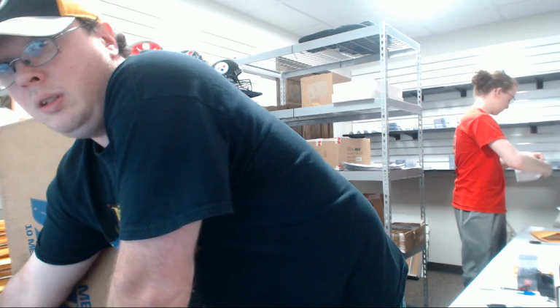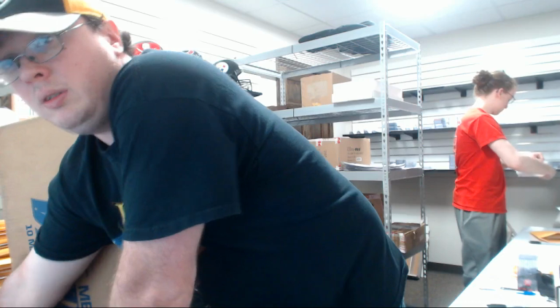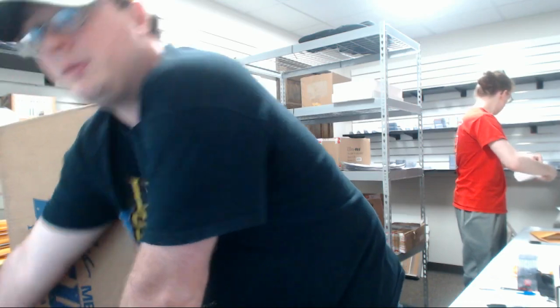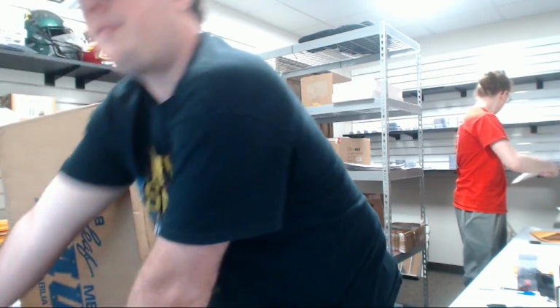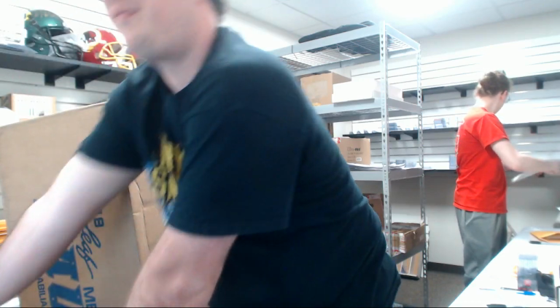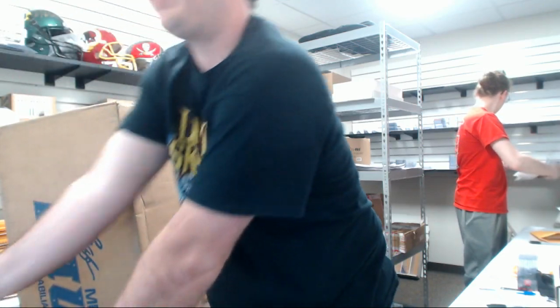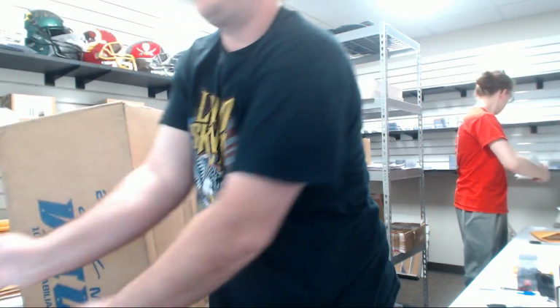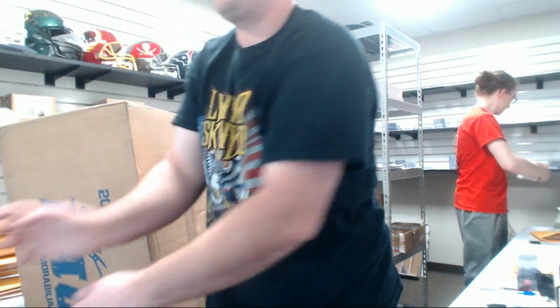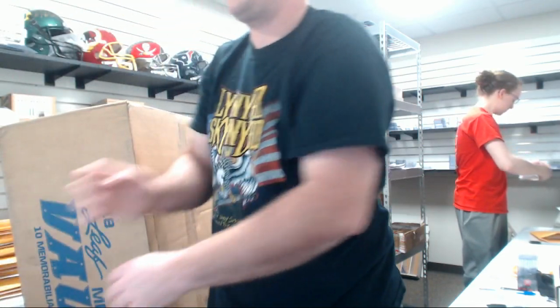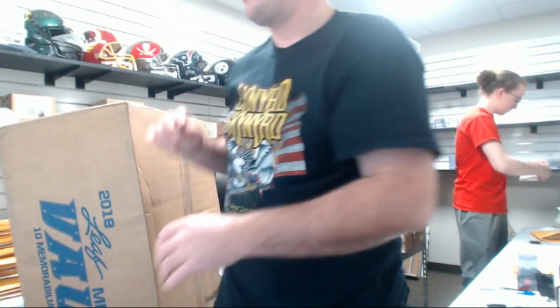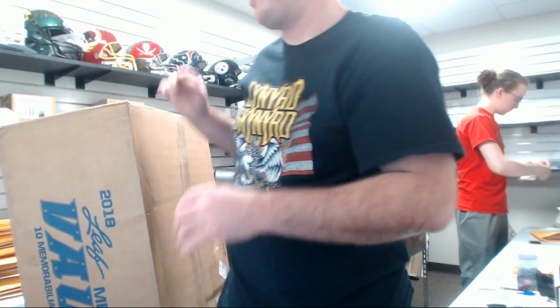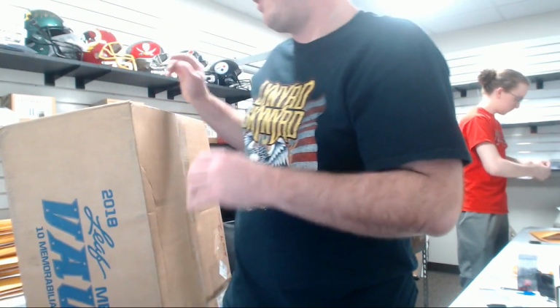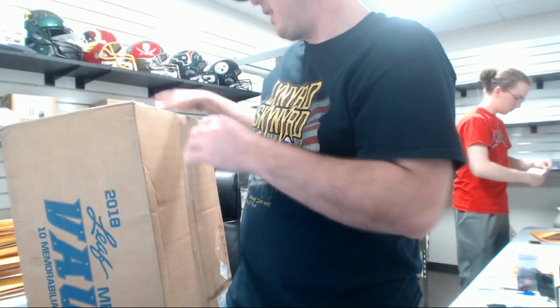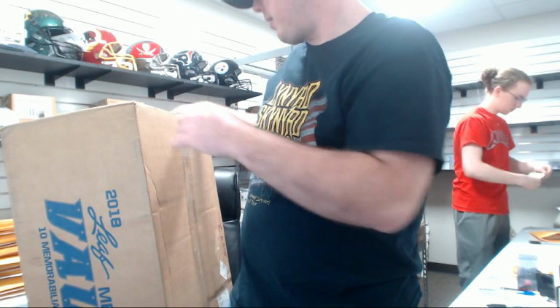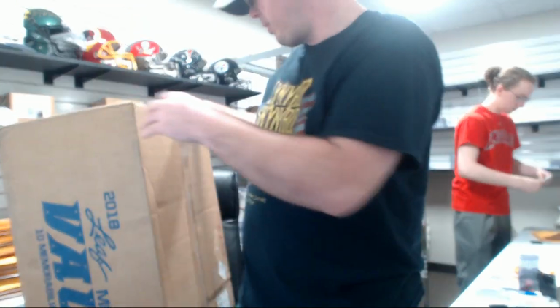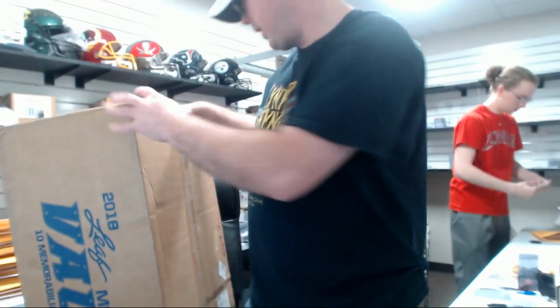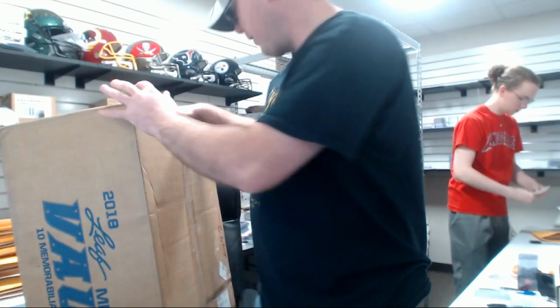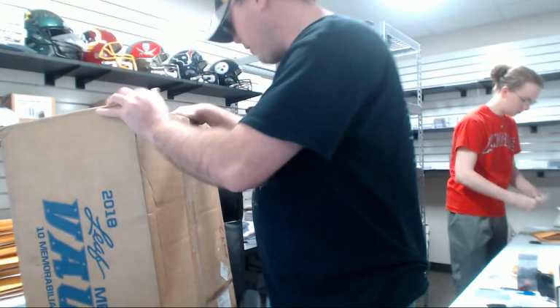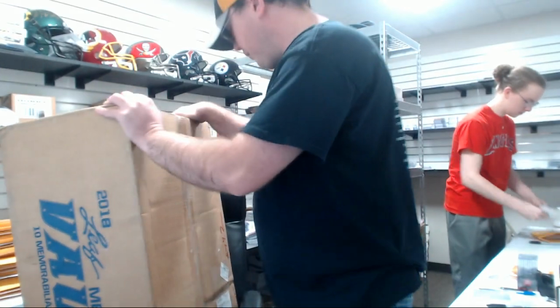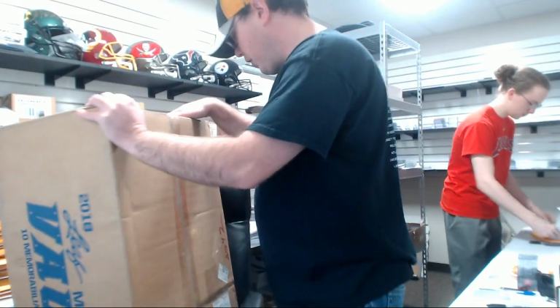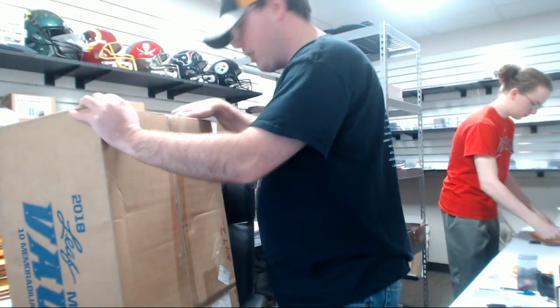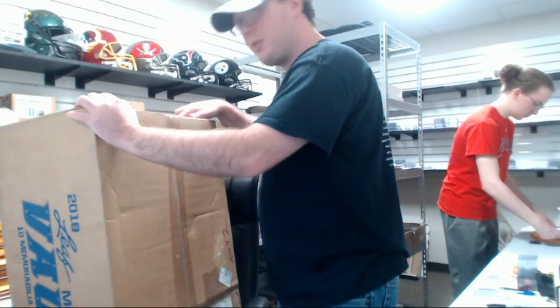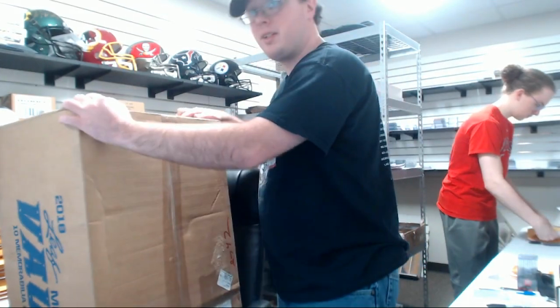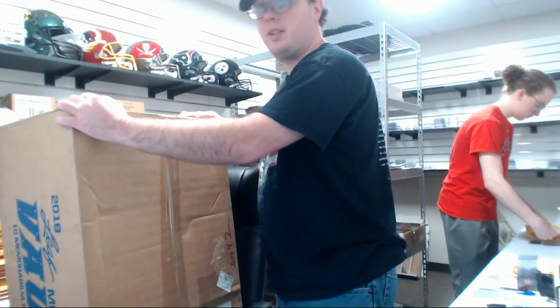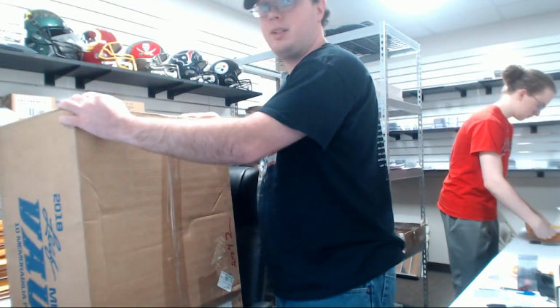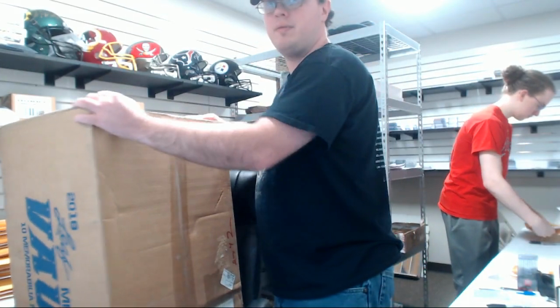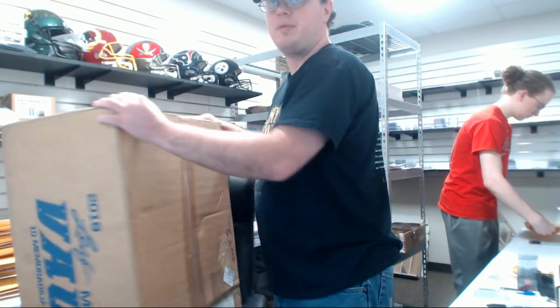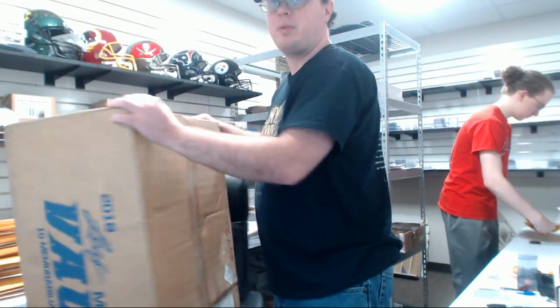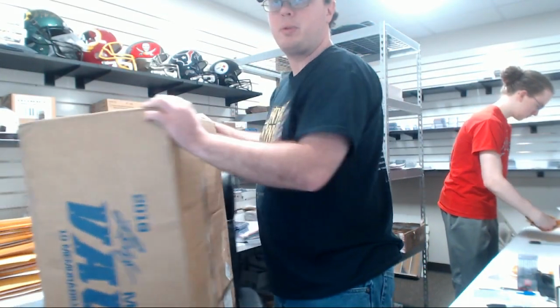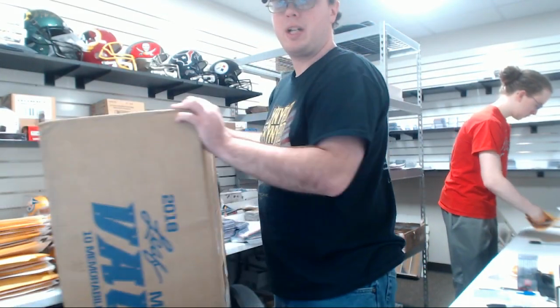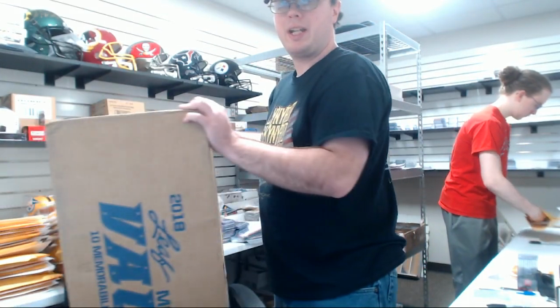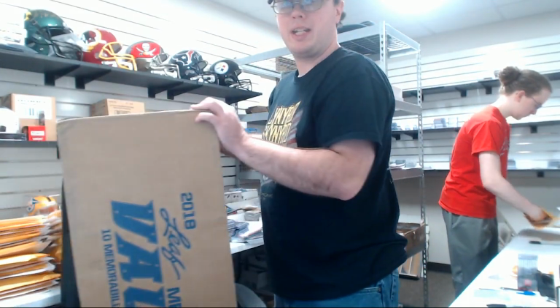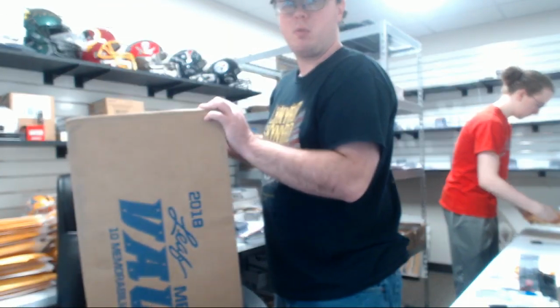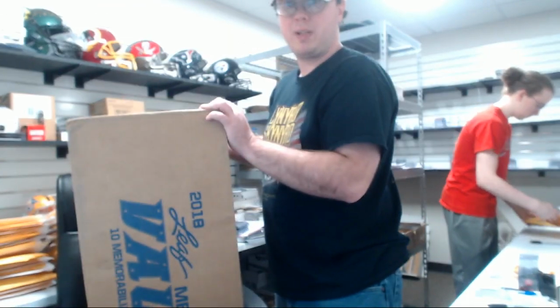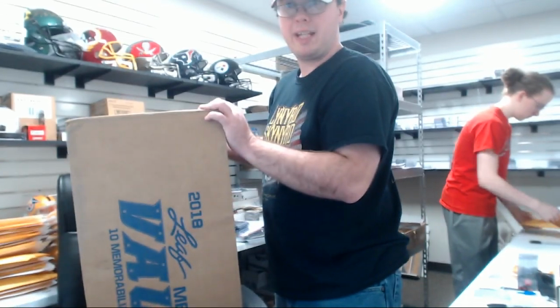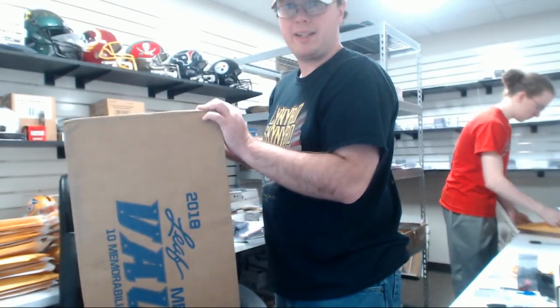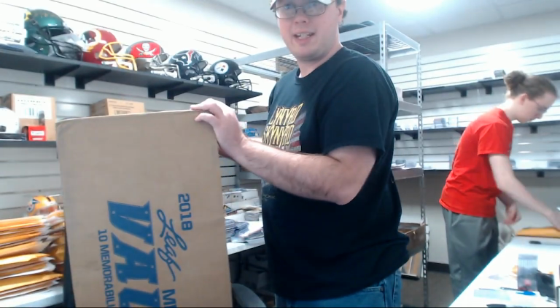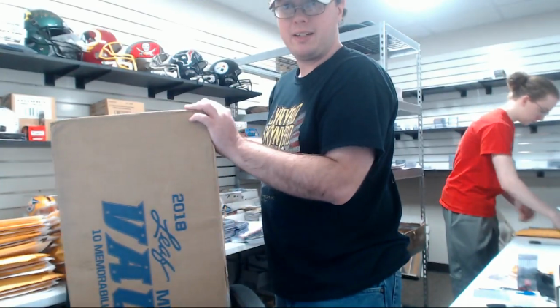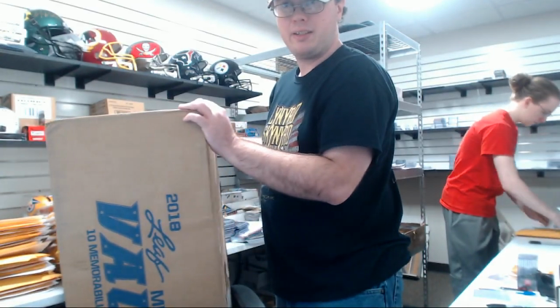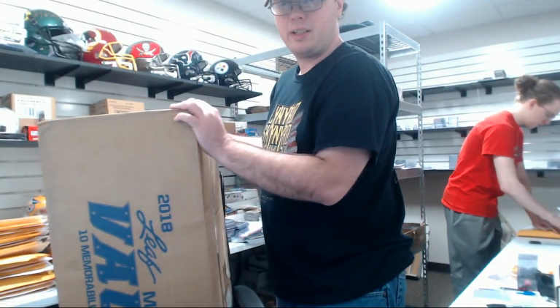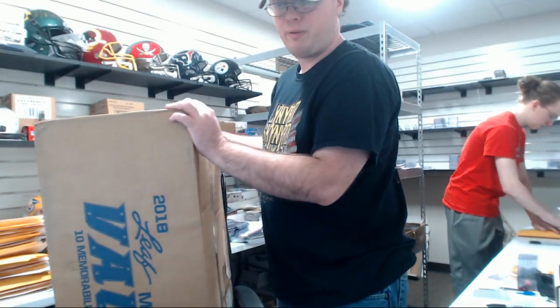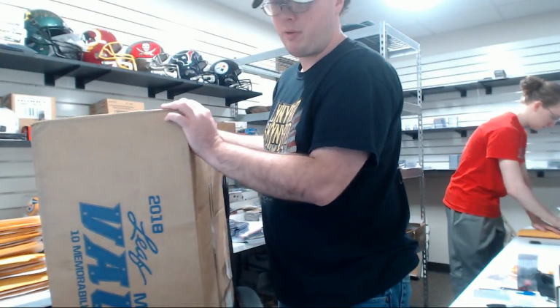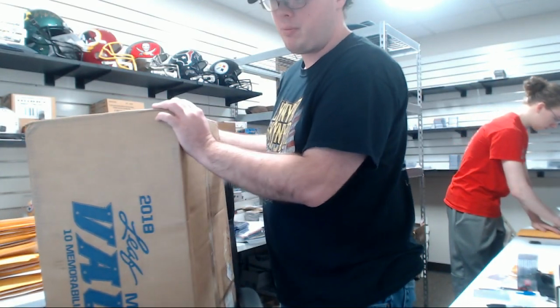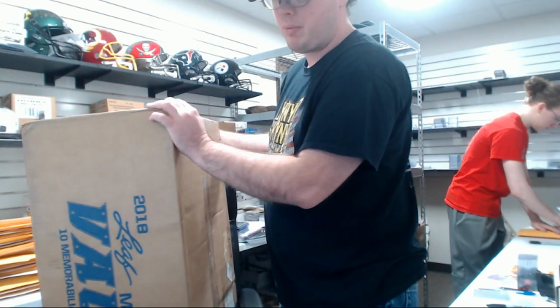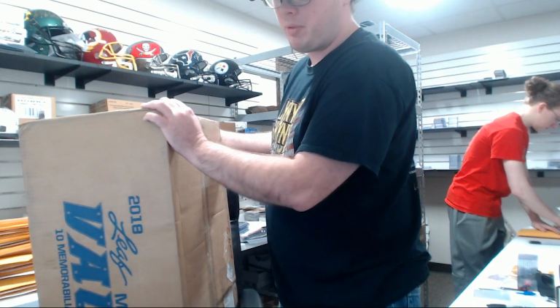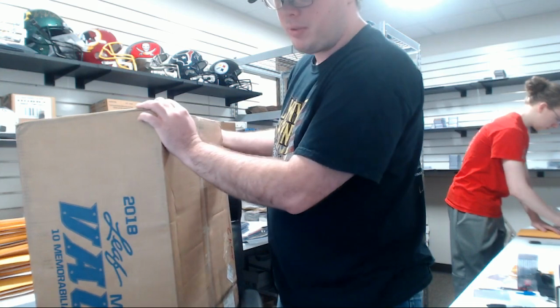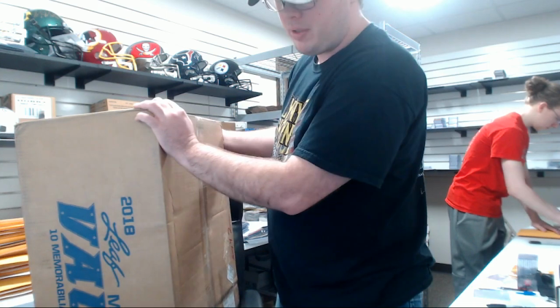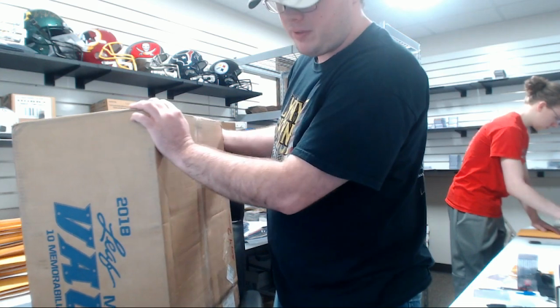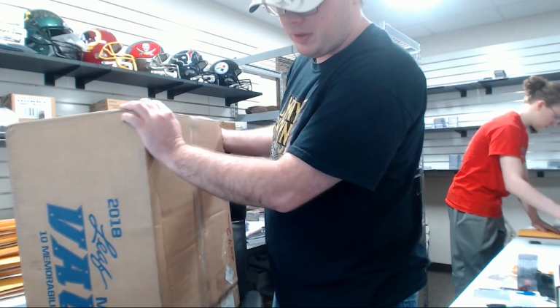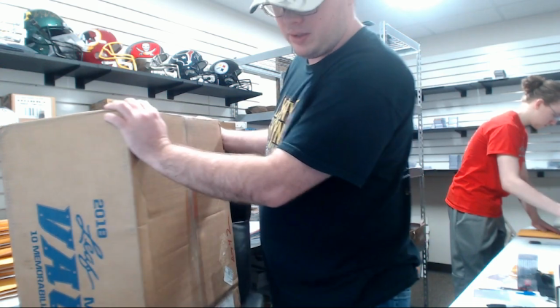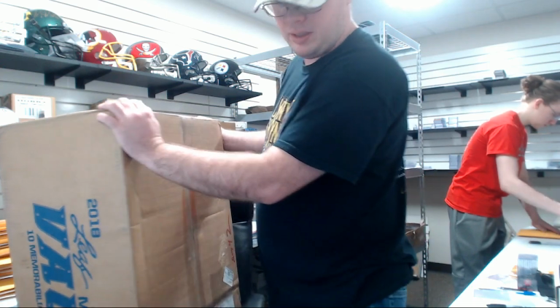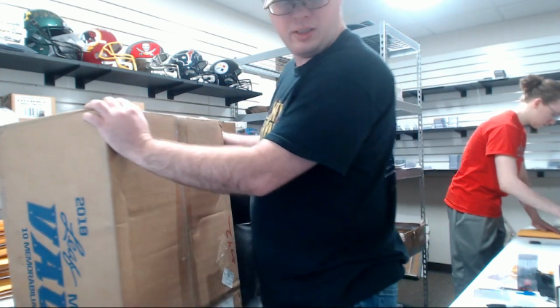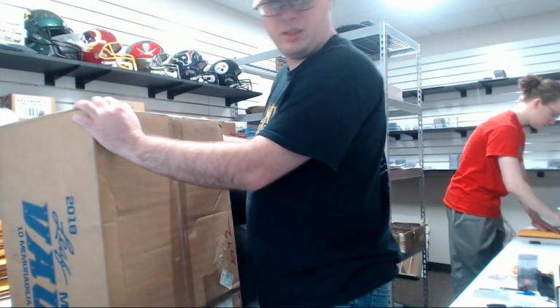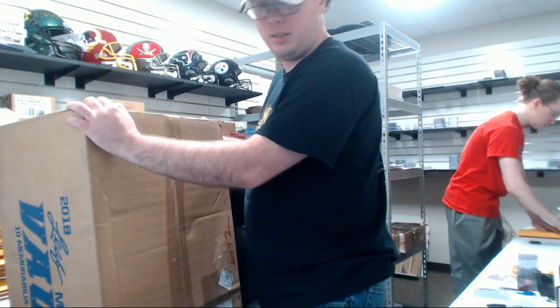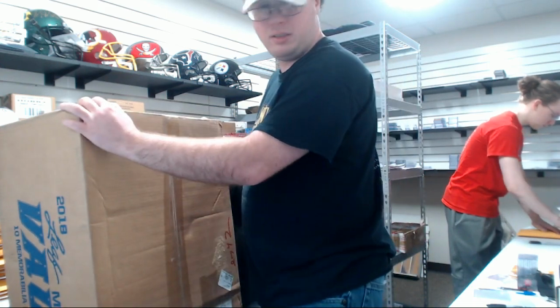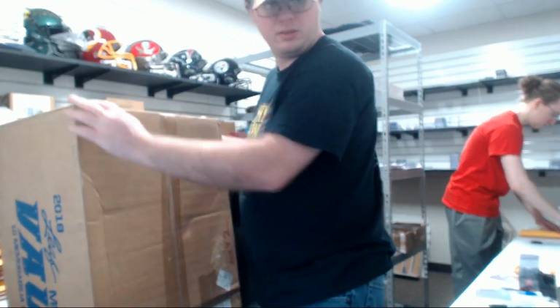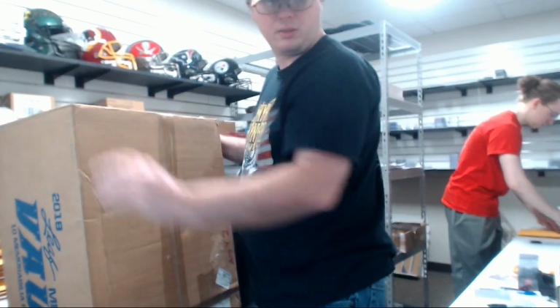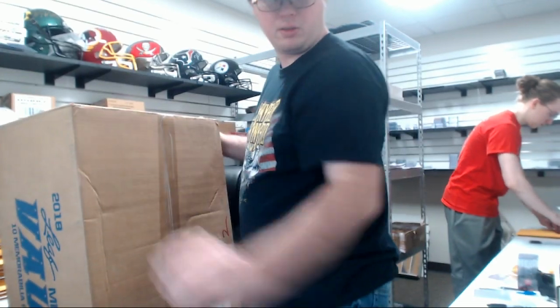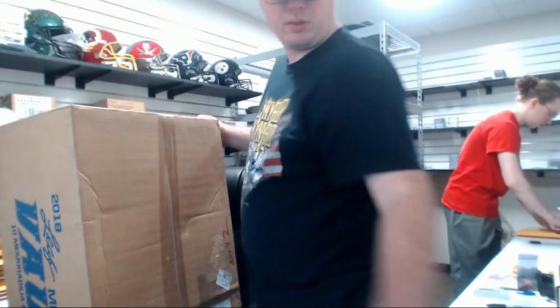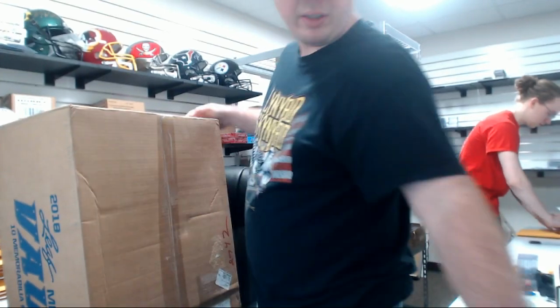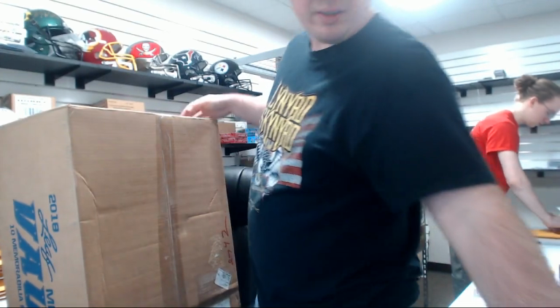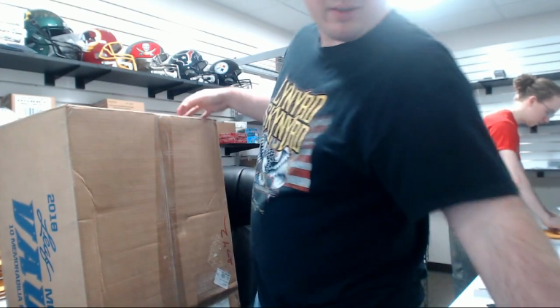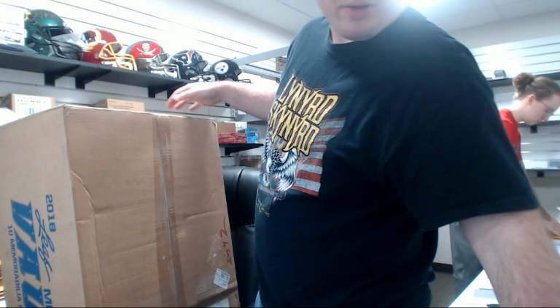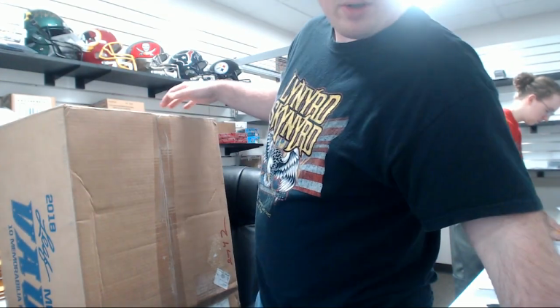Alright guys, our next break here is for Charles. We've got a 2018 LEAF Memorabilia Vault. Good luck, Charles.